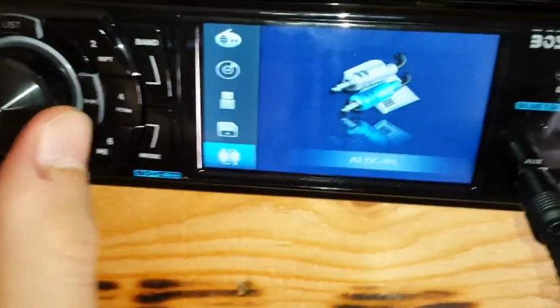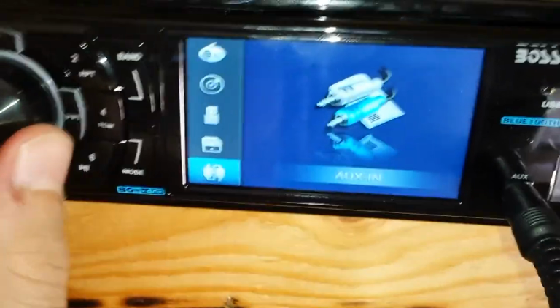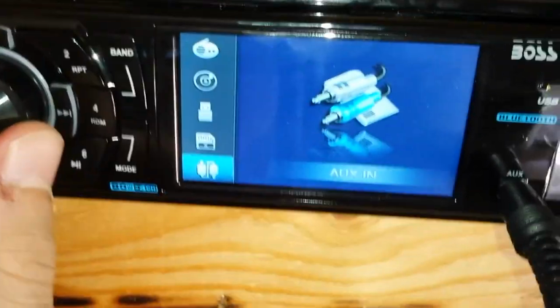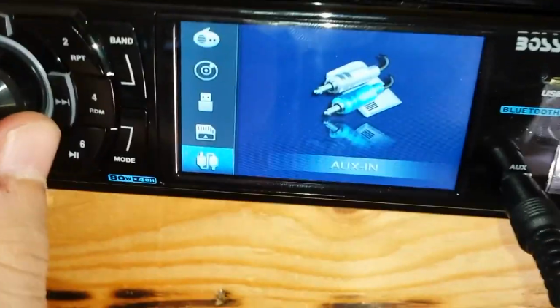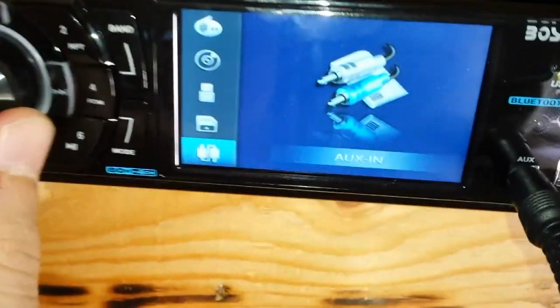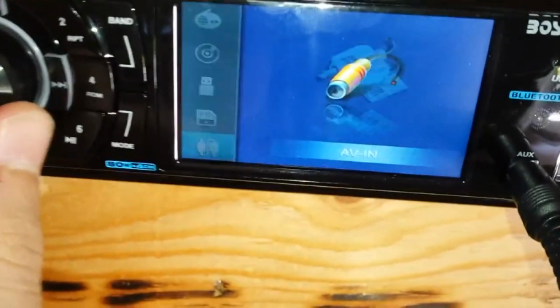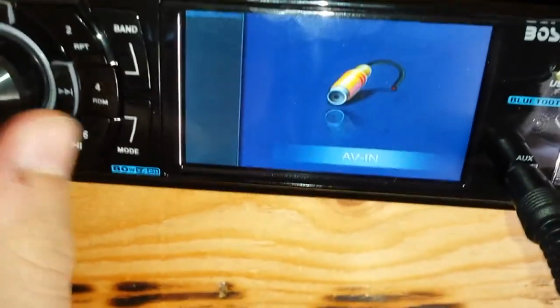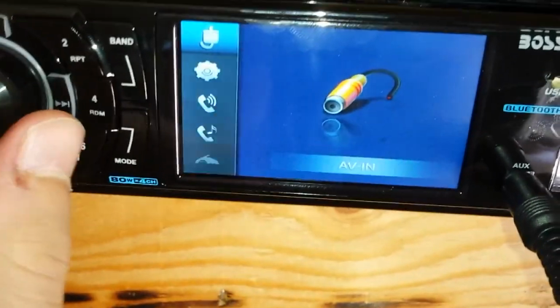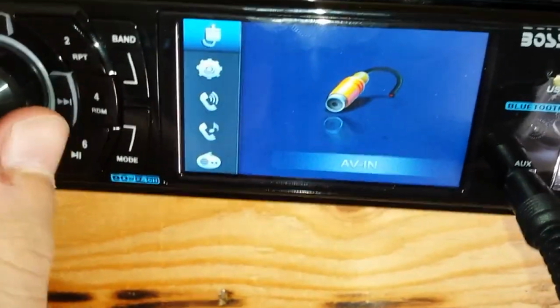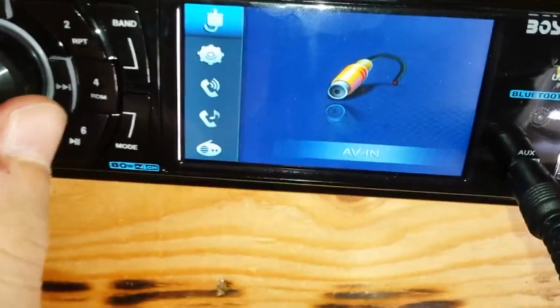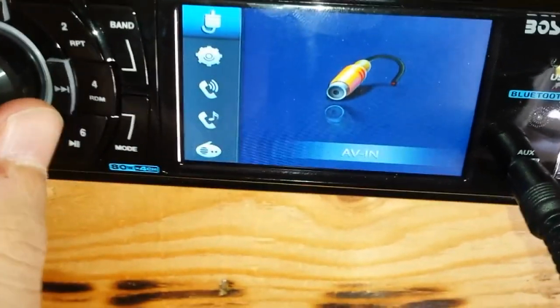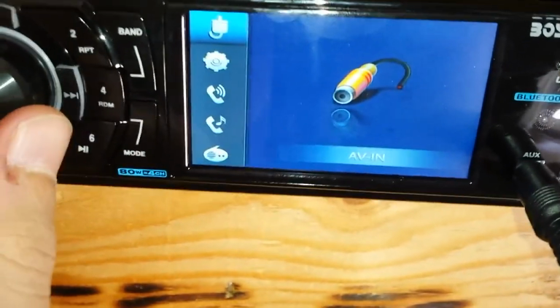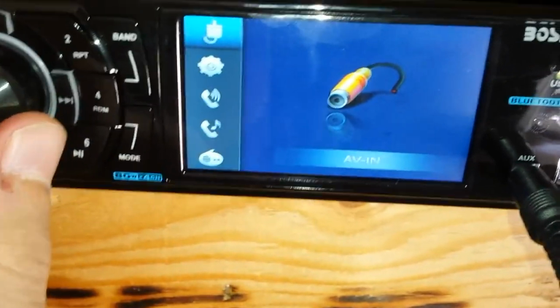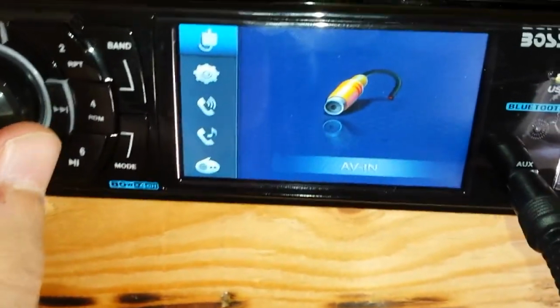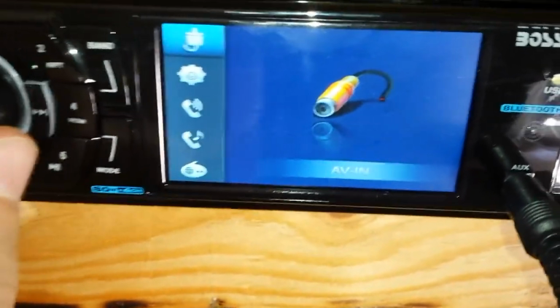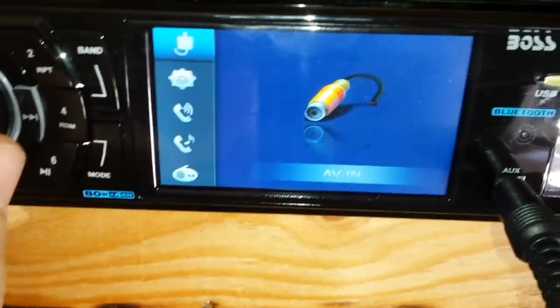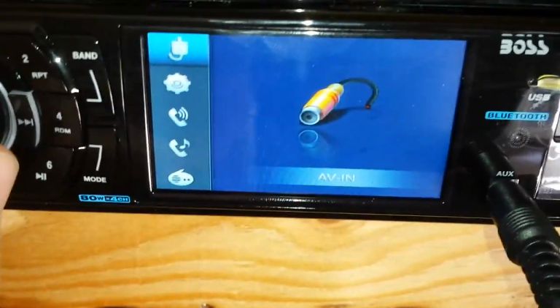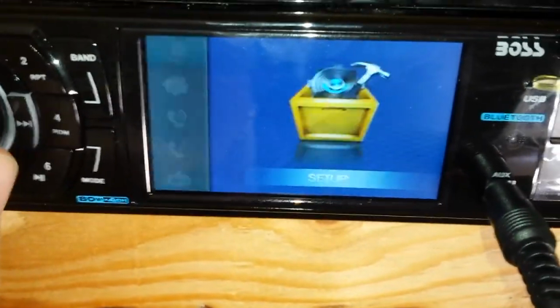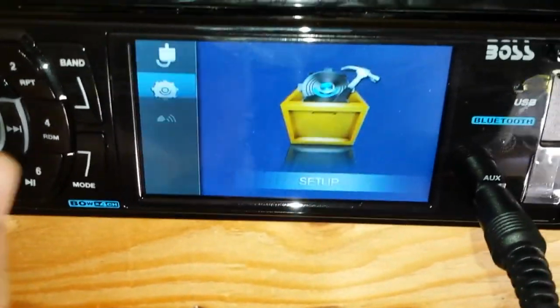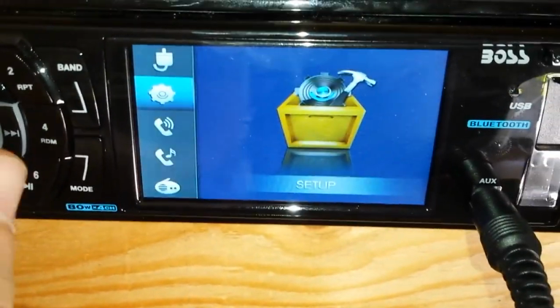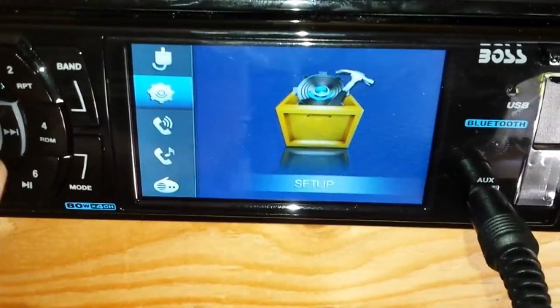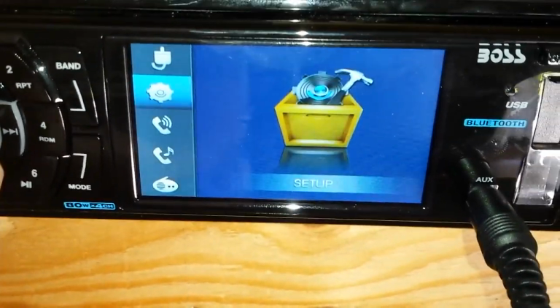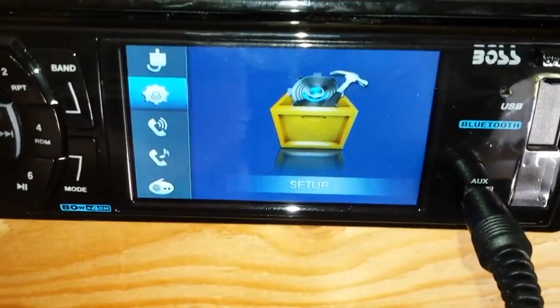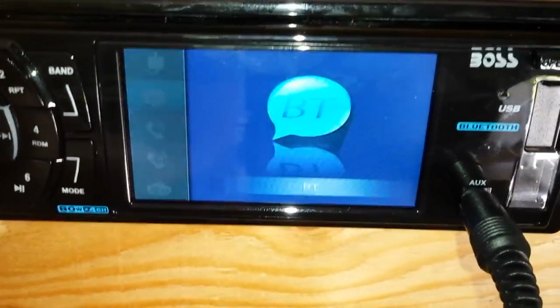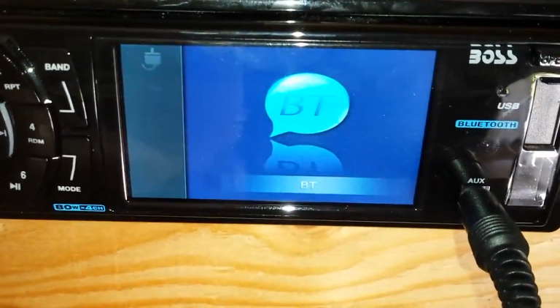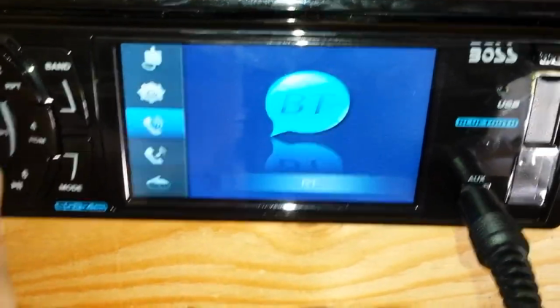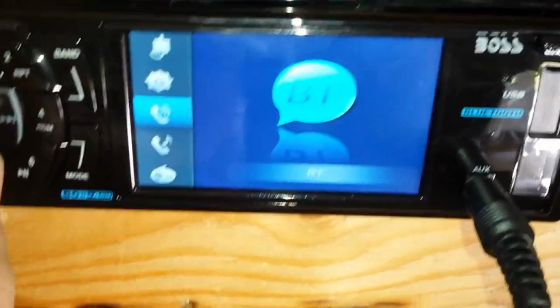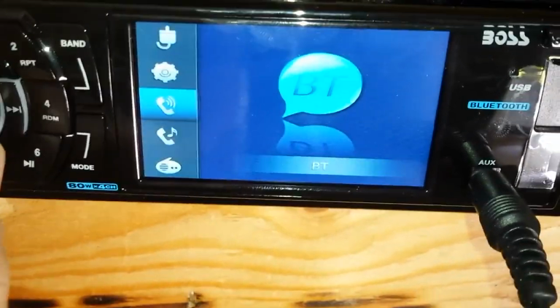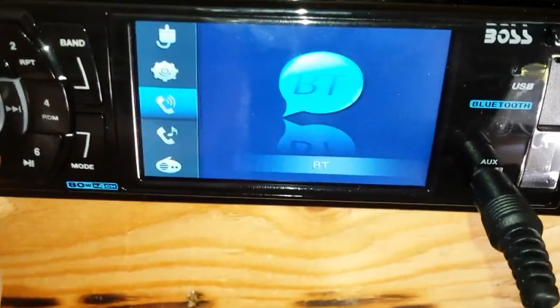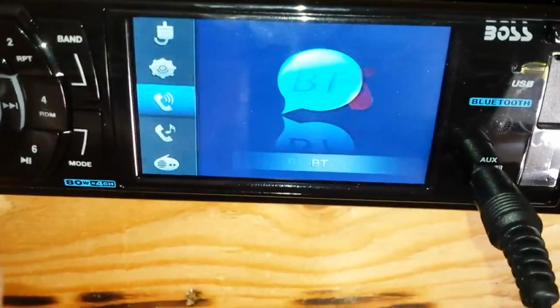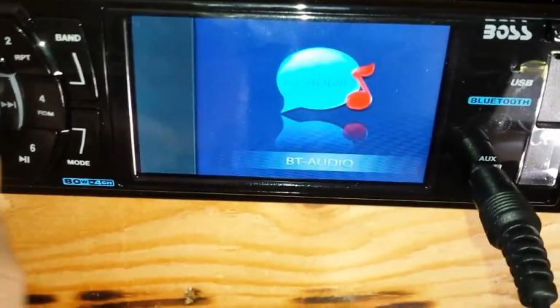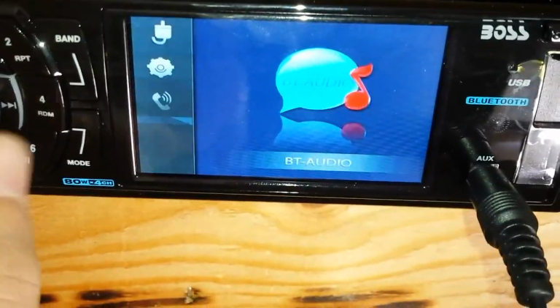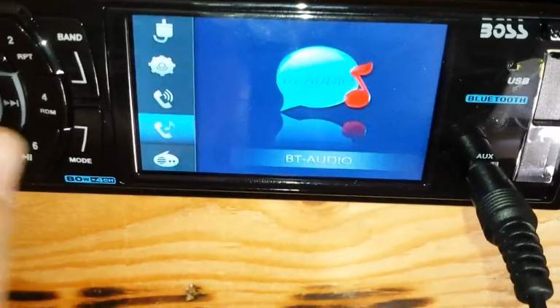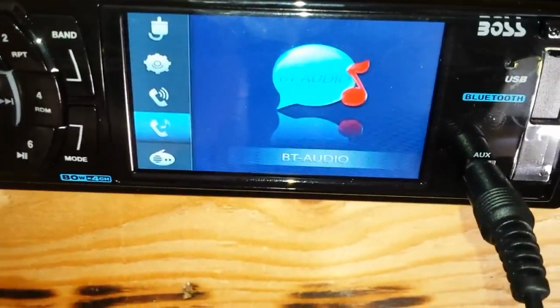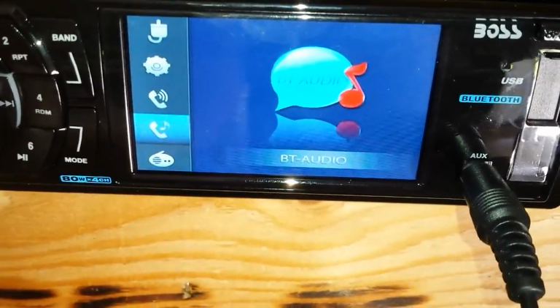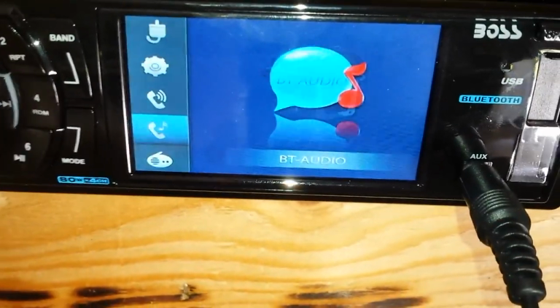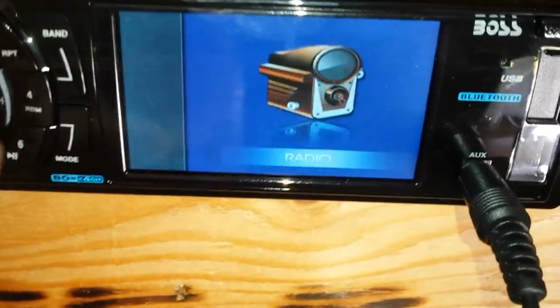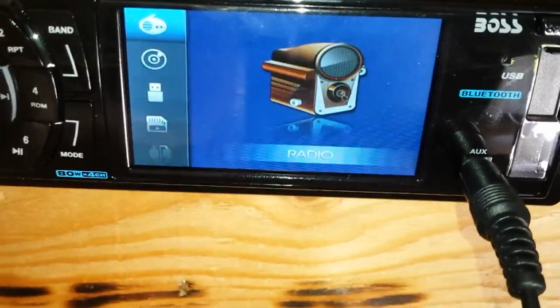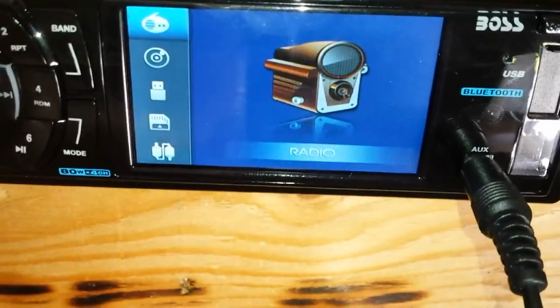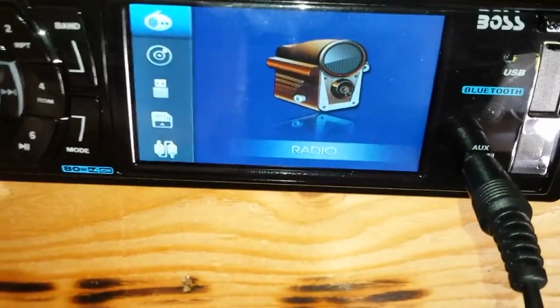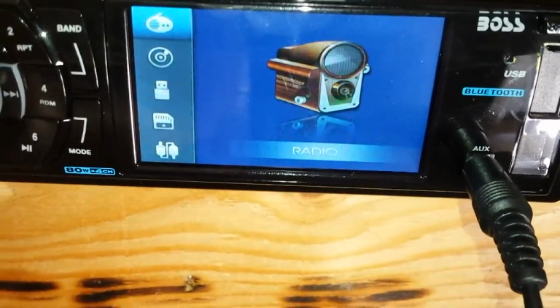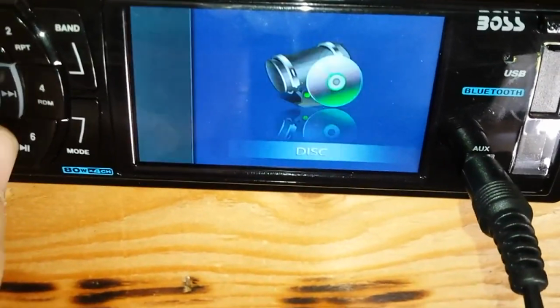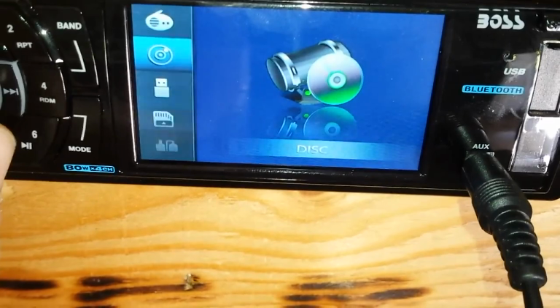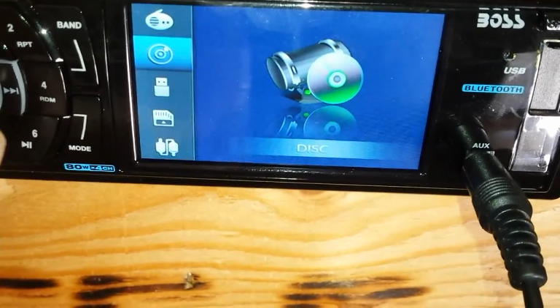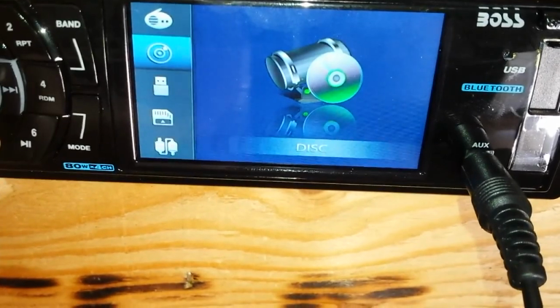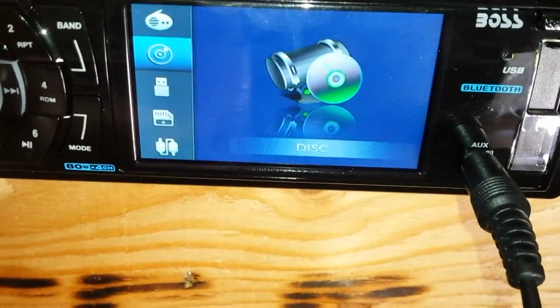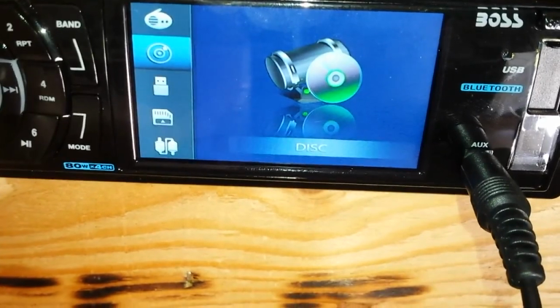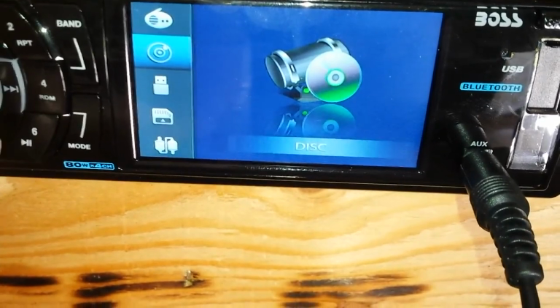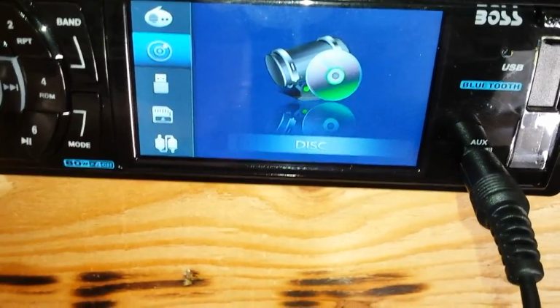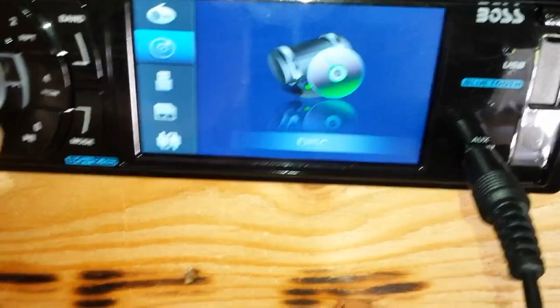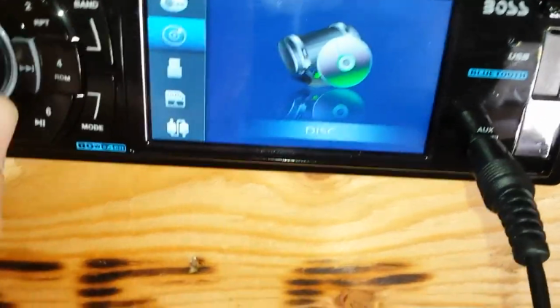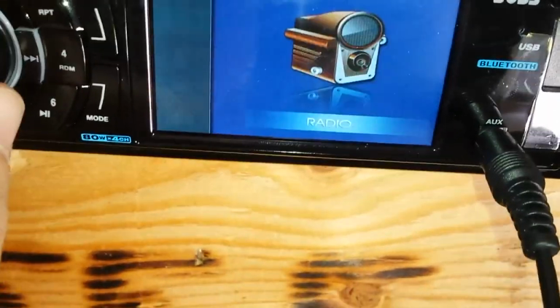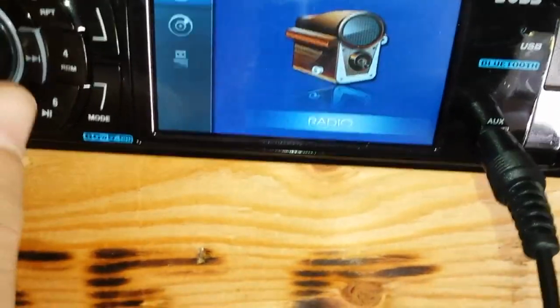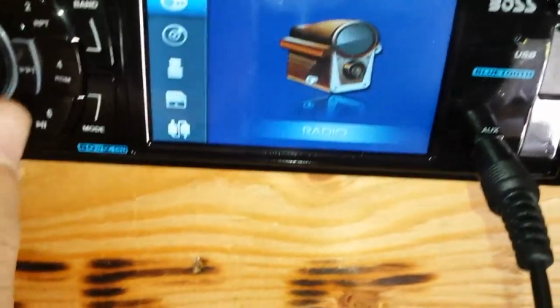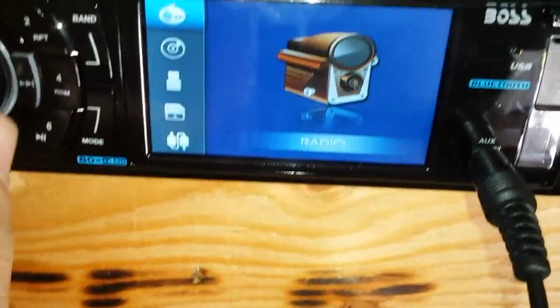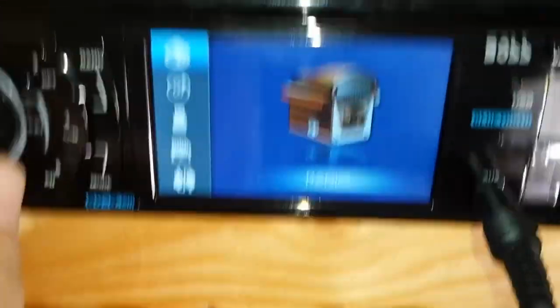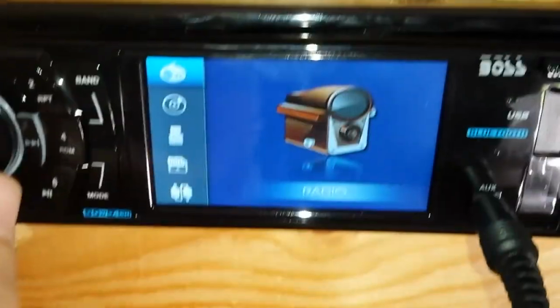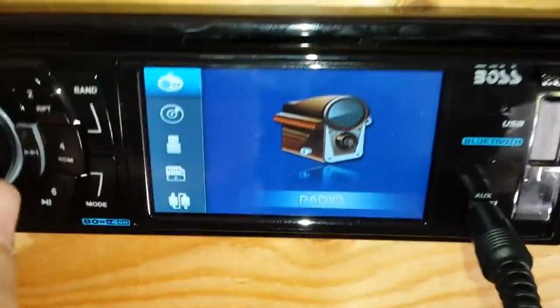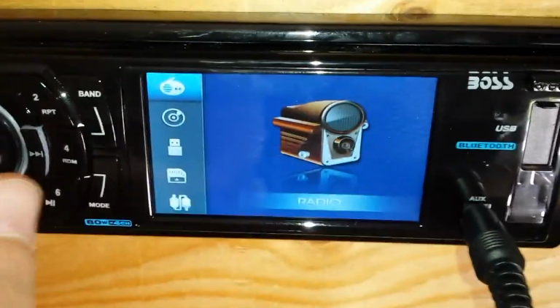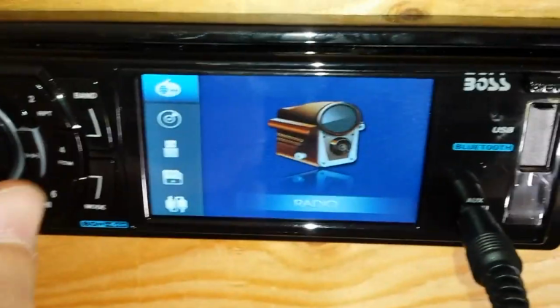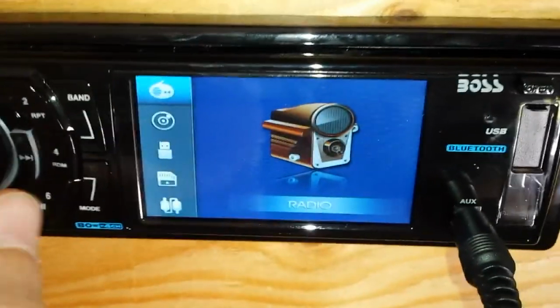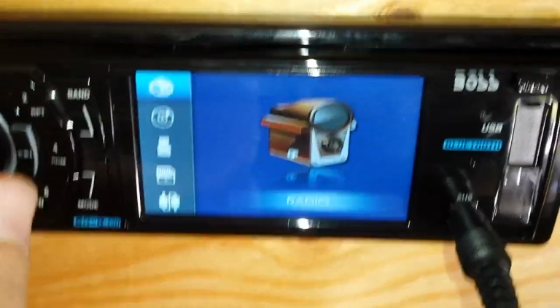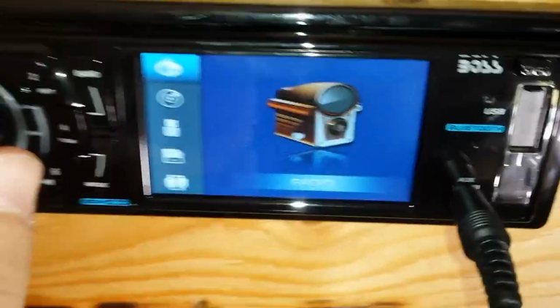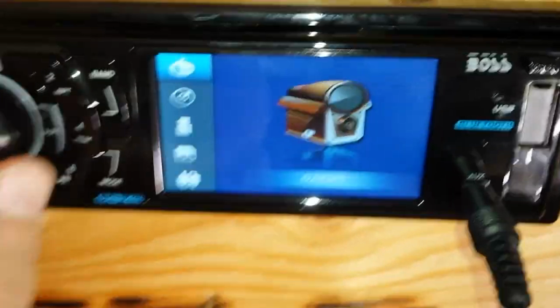So you've got your aux in, AV in, setup, Bluetooth, Bluetooth audio, and it's got a radio too.